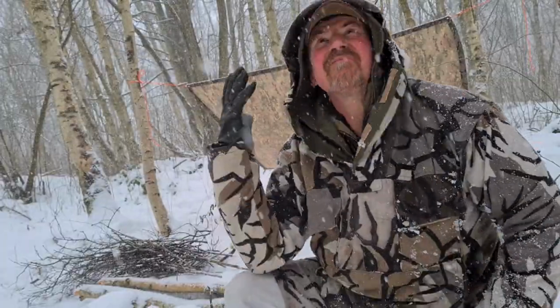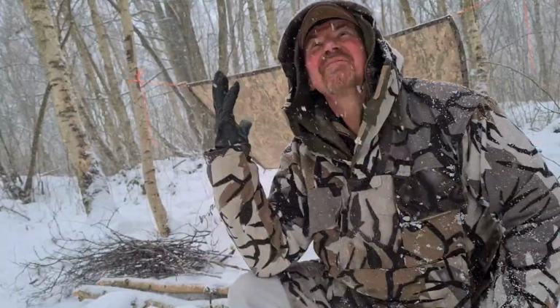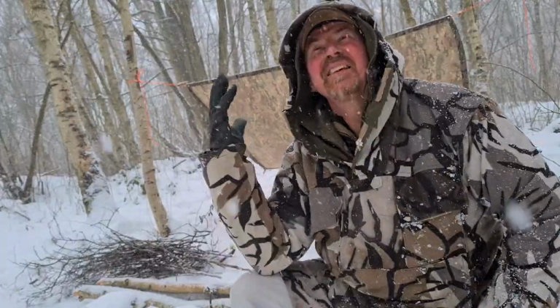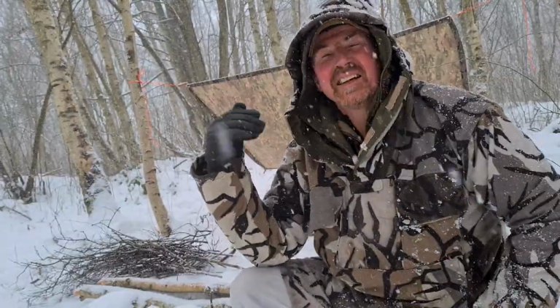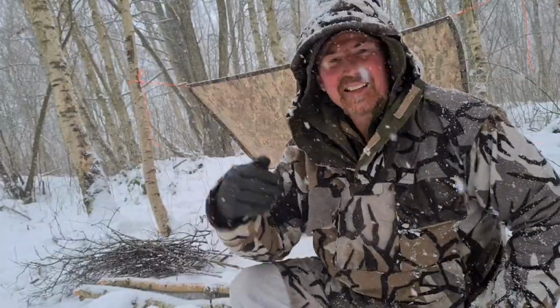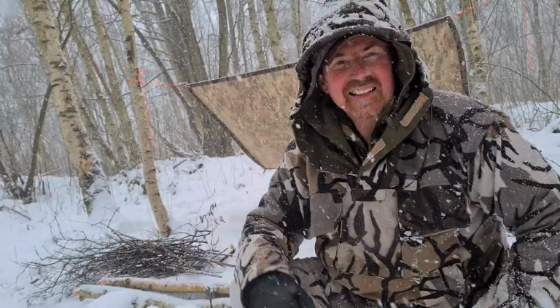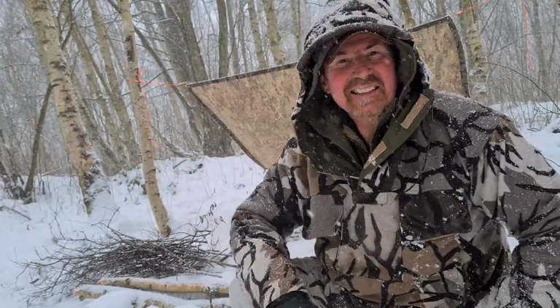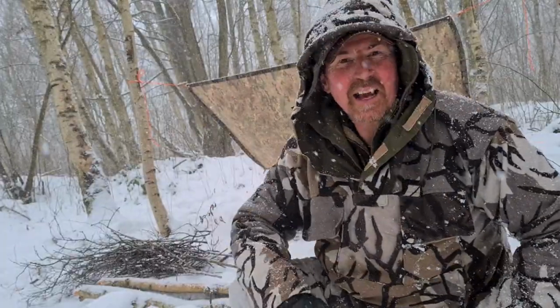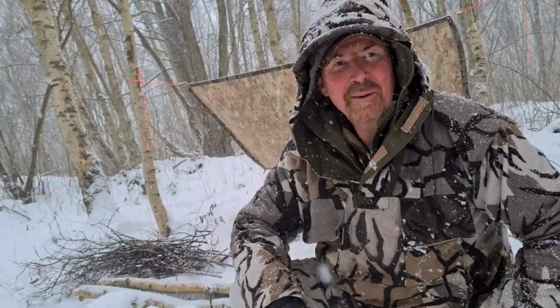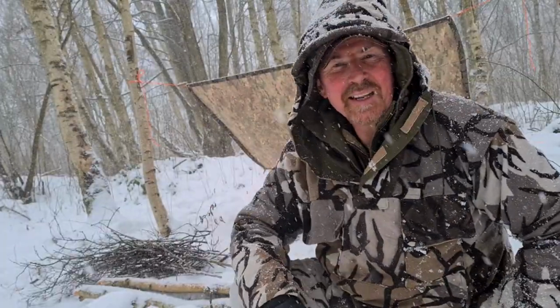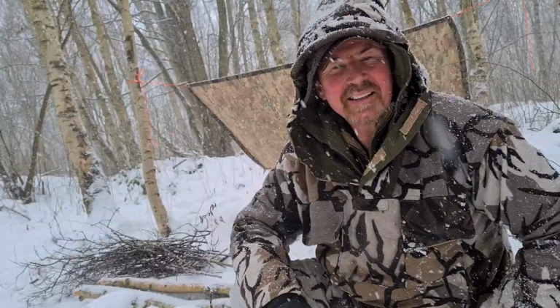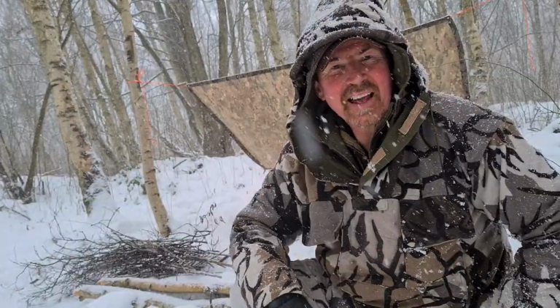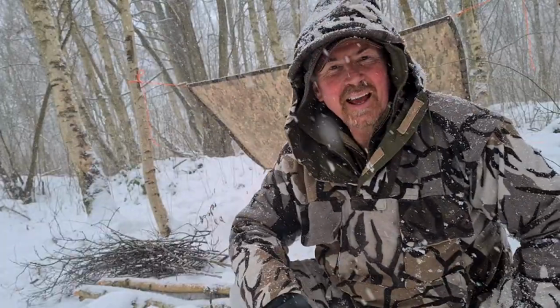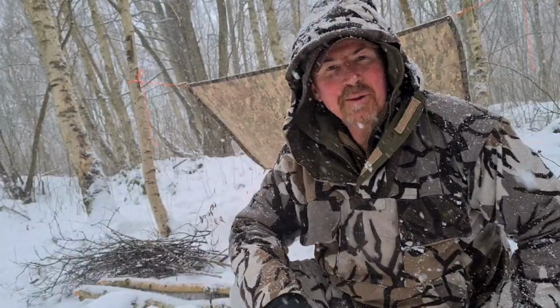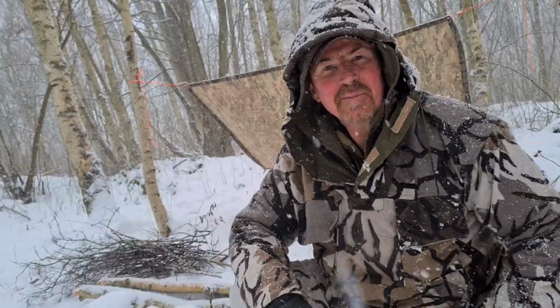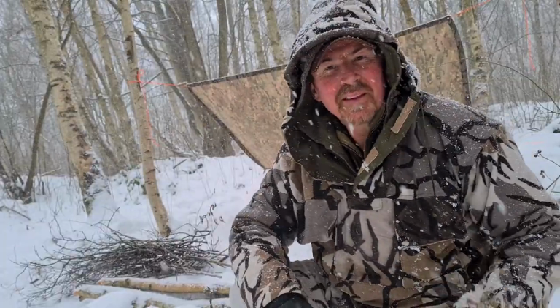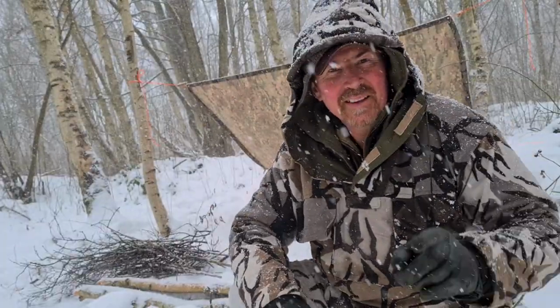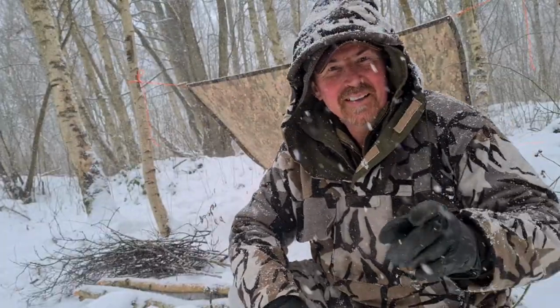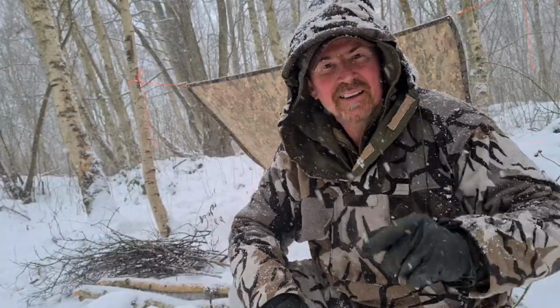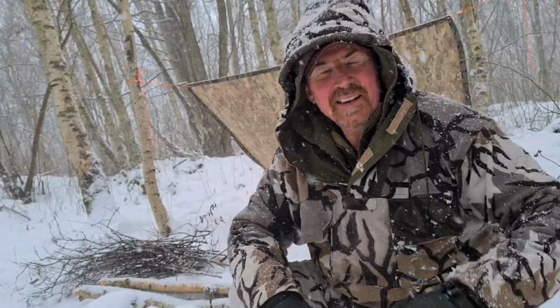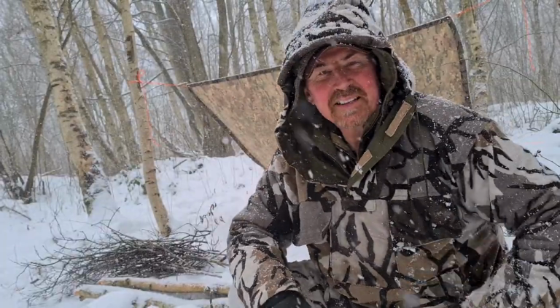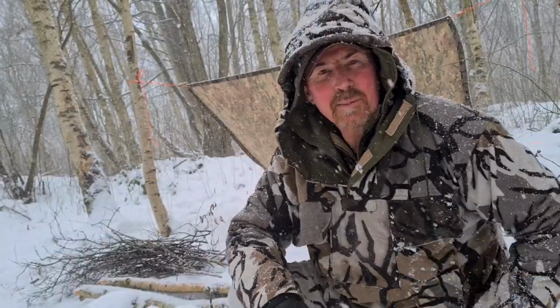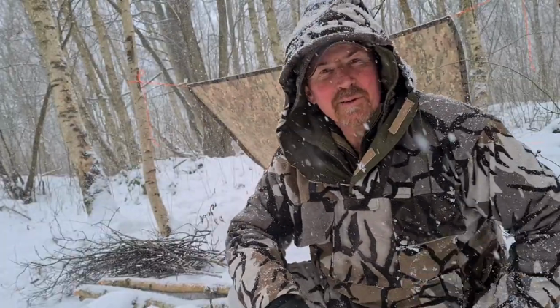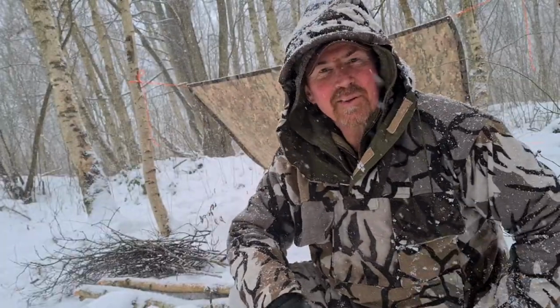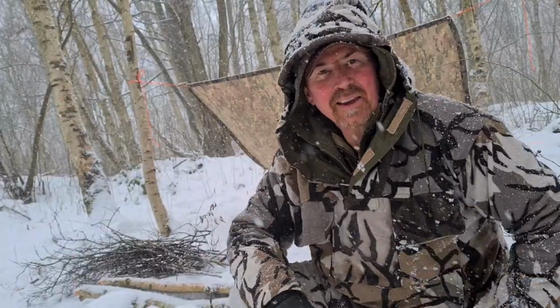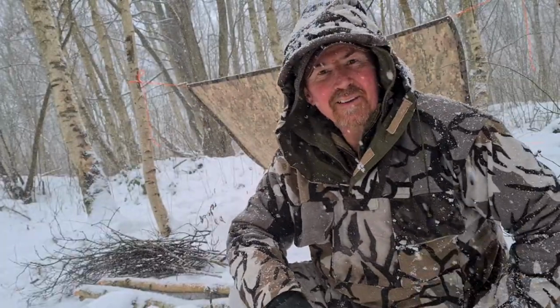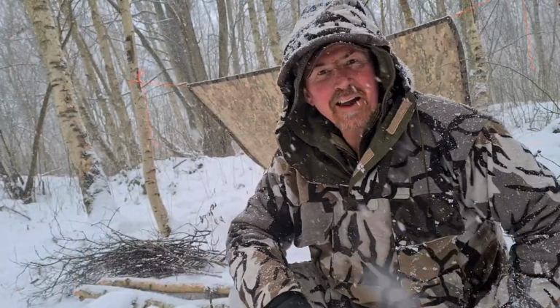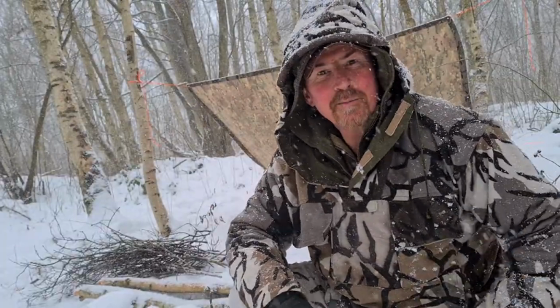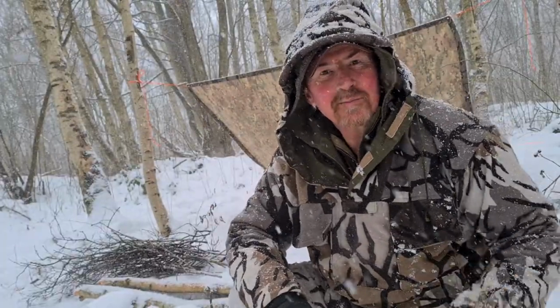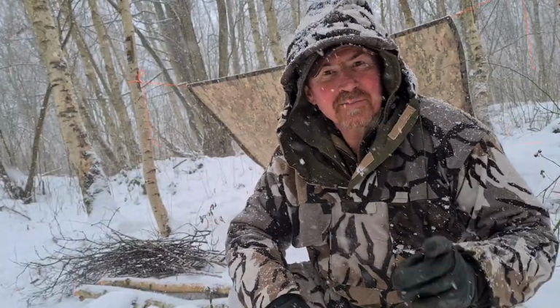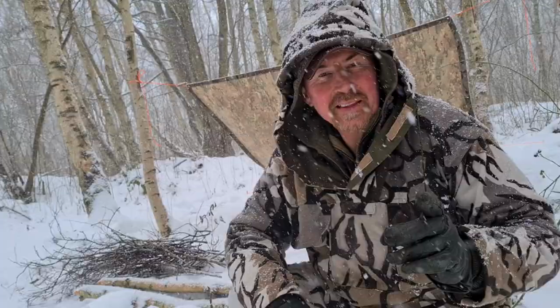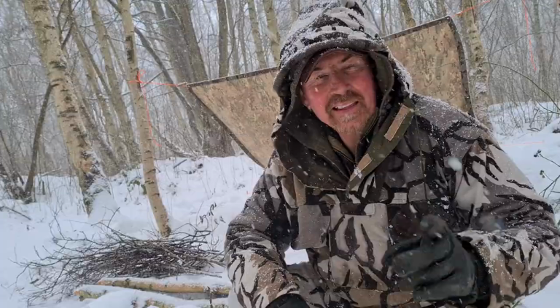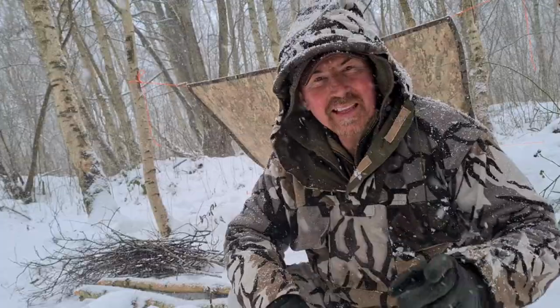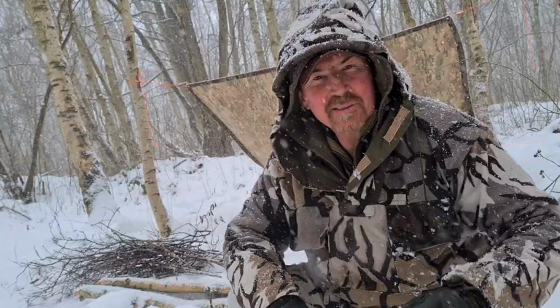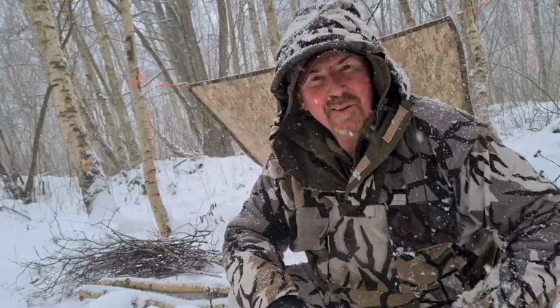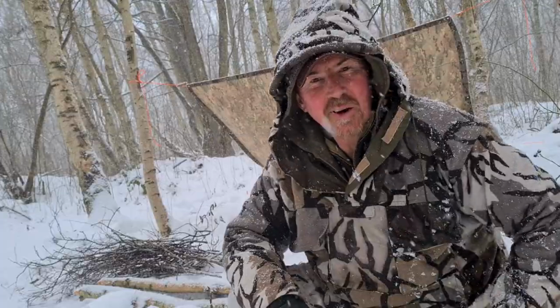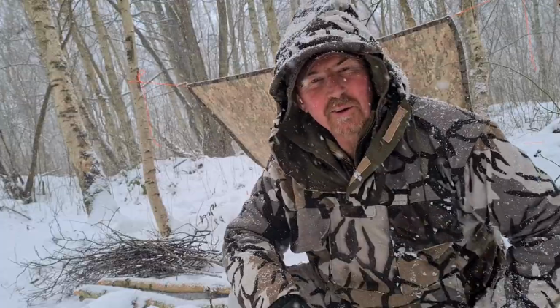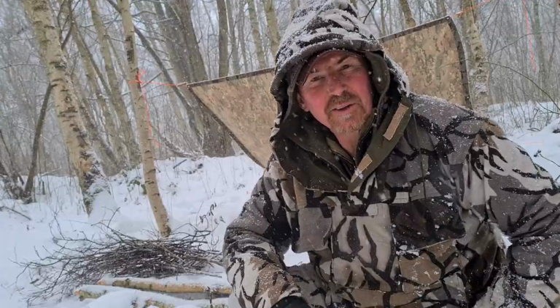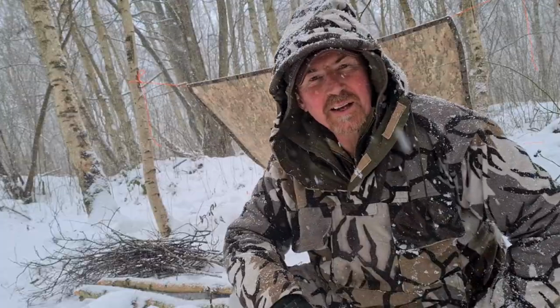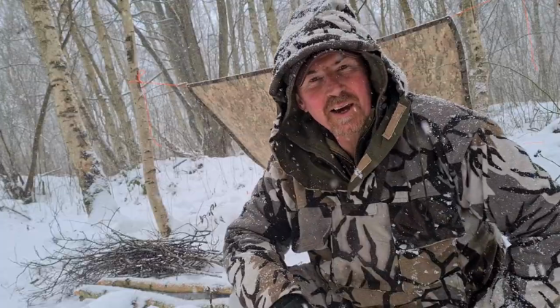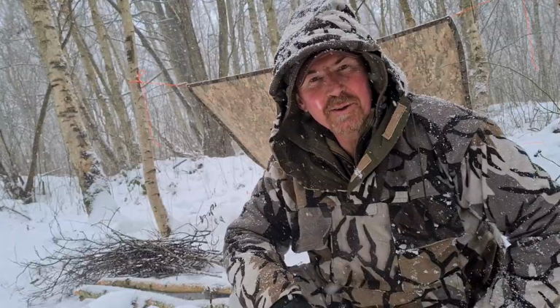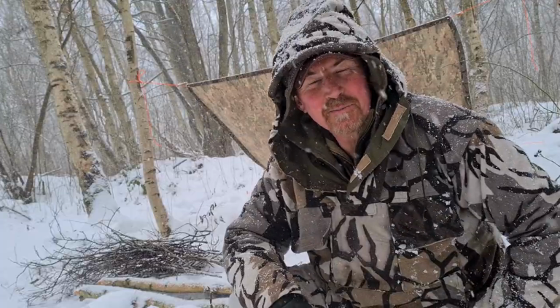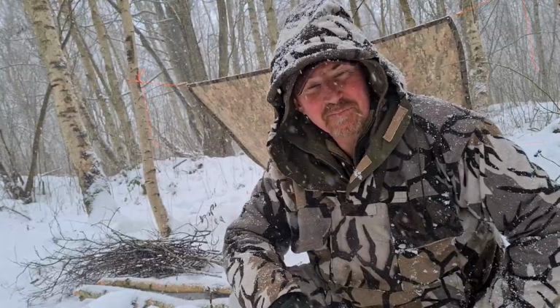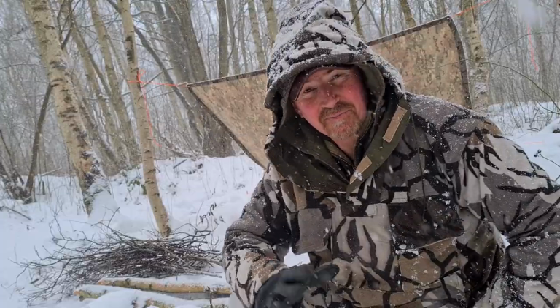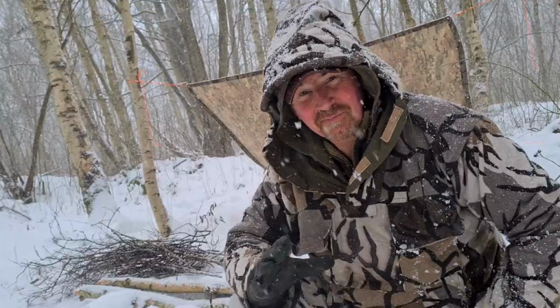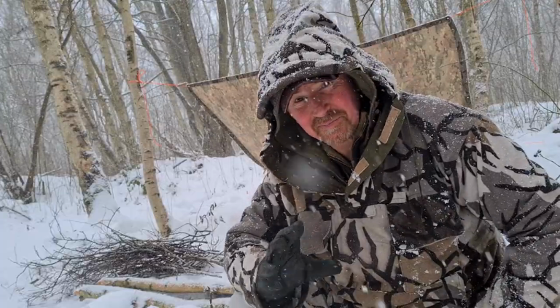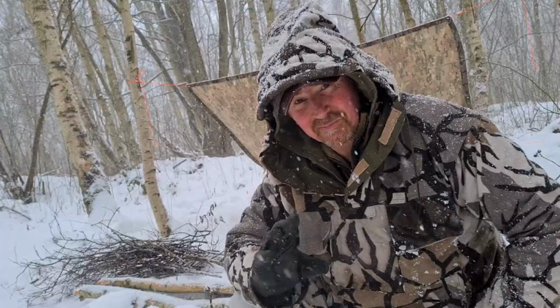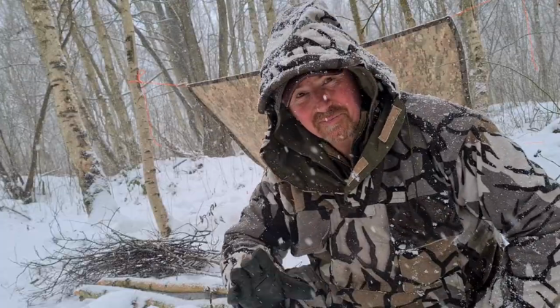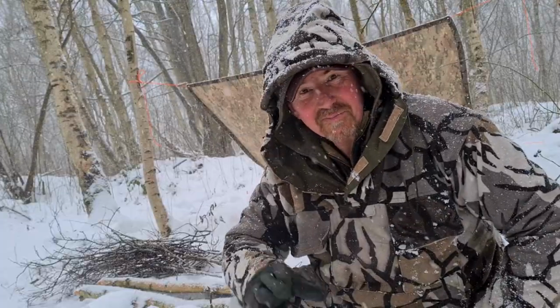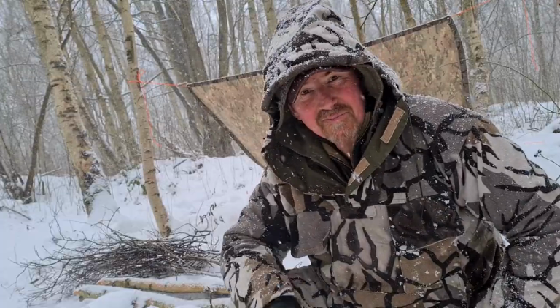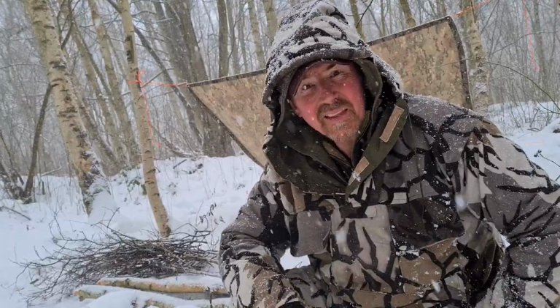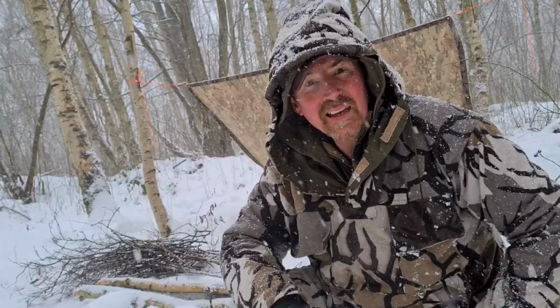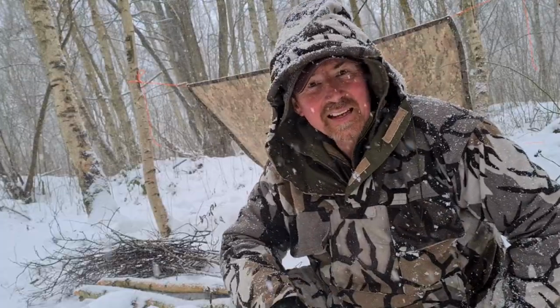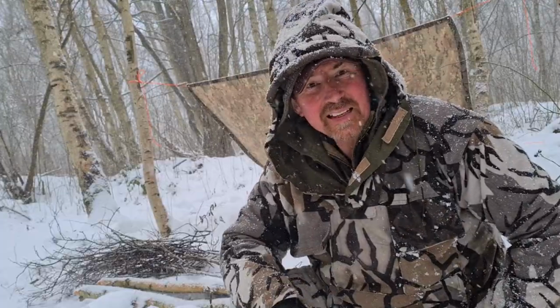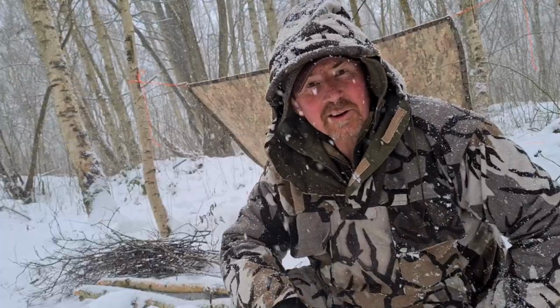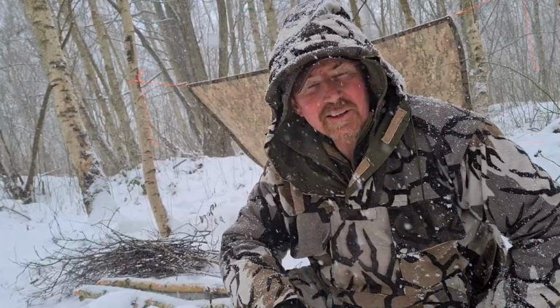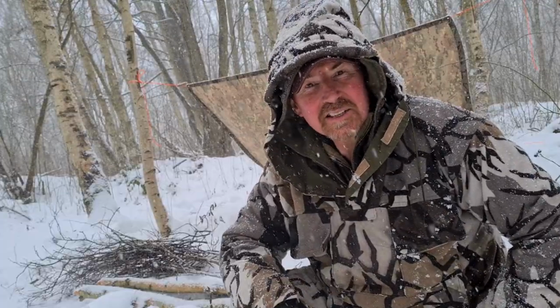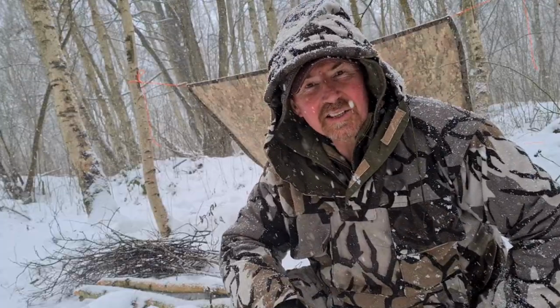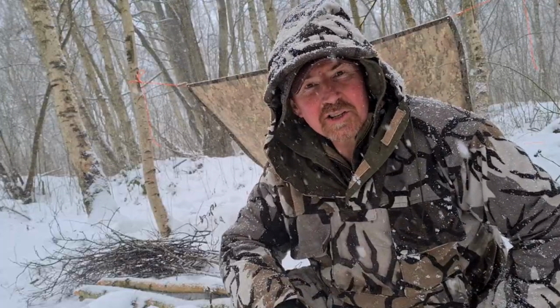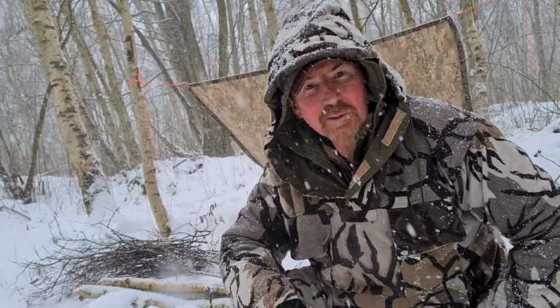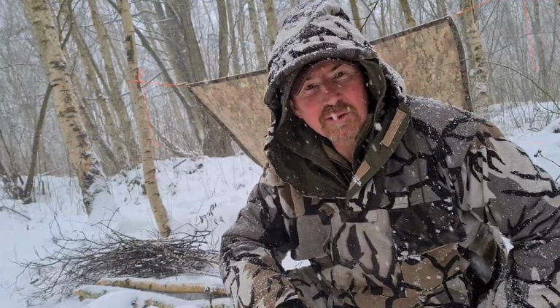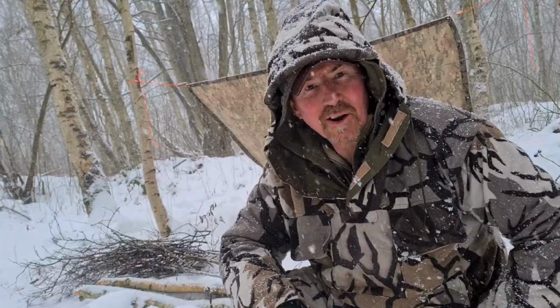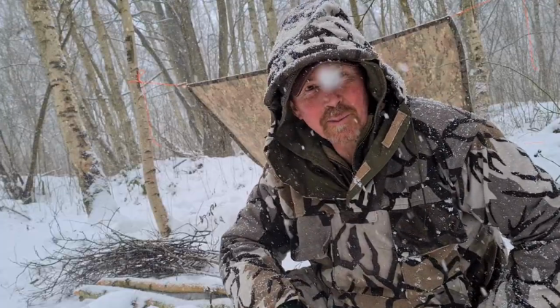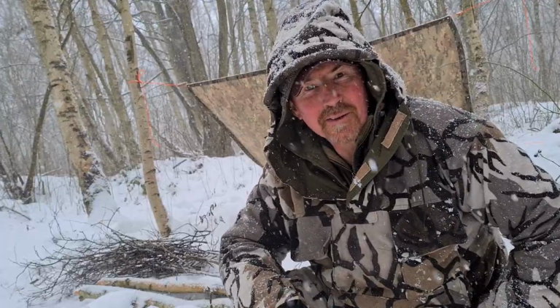It's coming in now, I need to get my finger out, get a fire on the go, and get the rest of this shelter up.